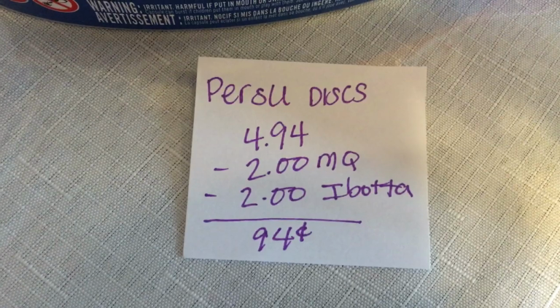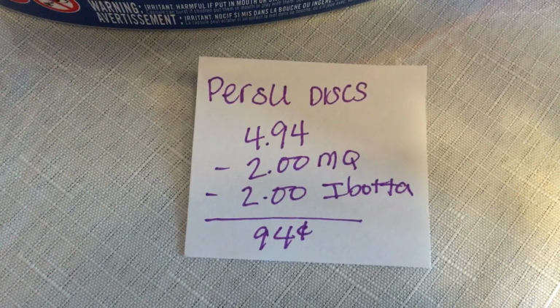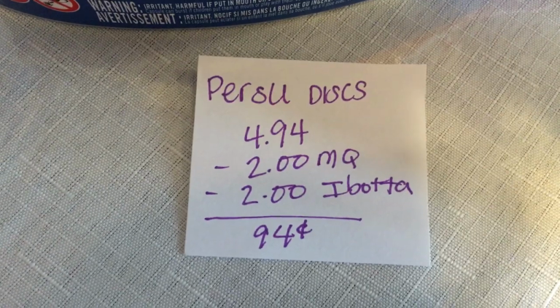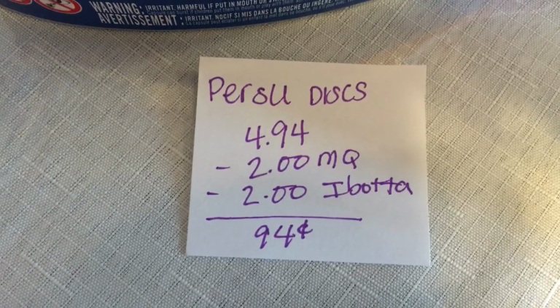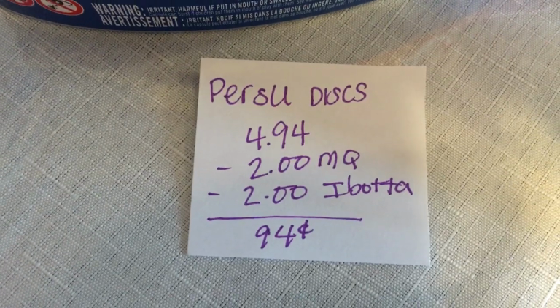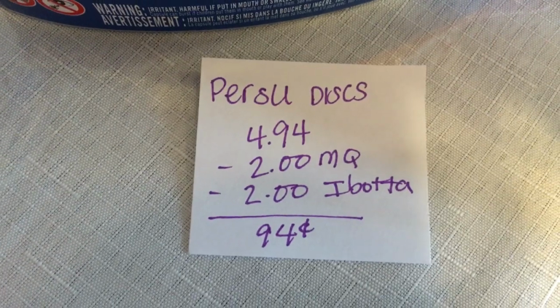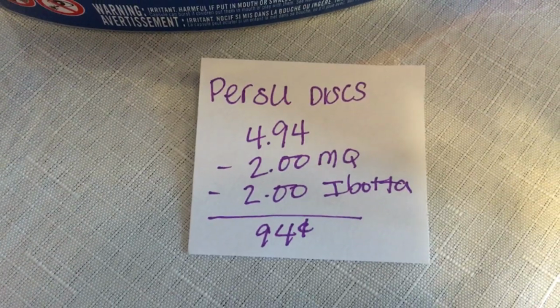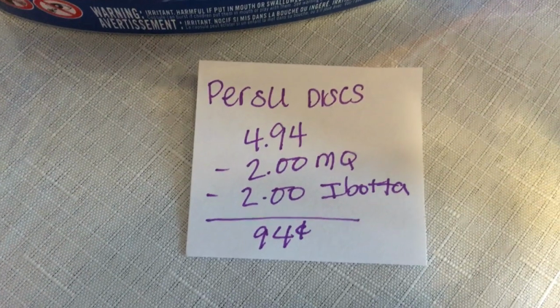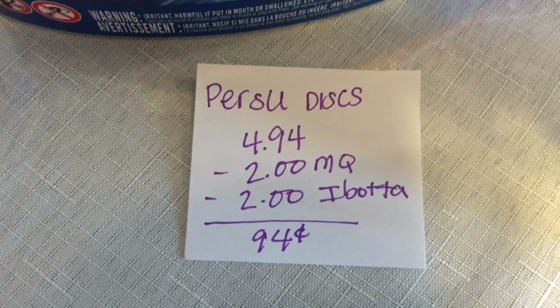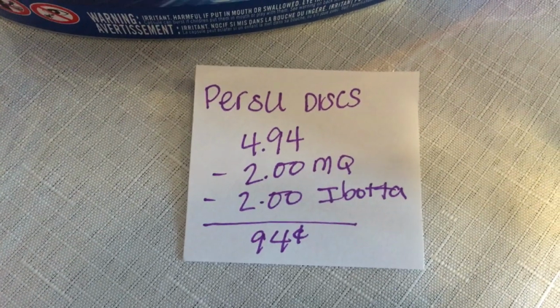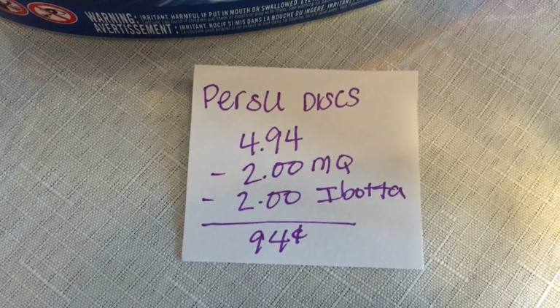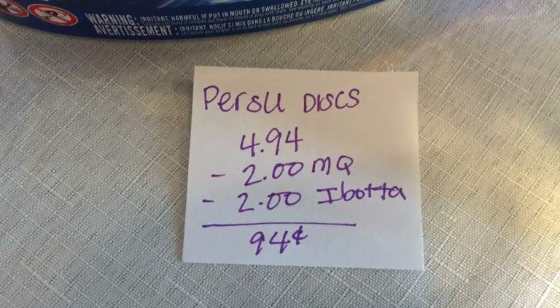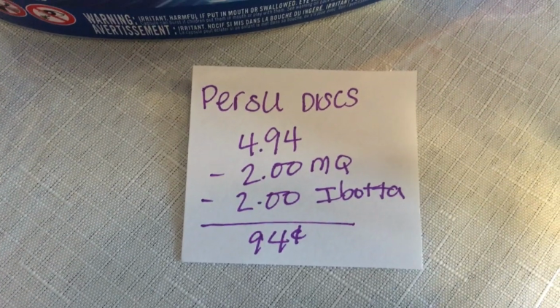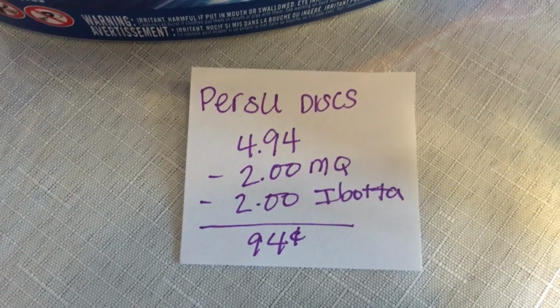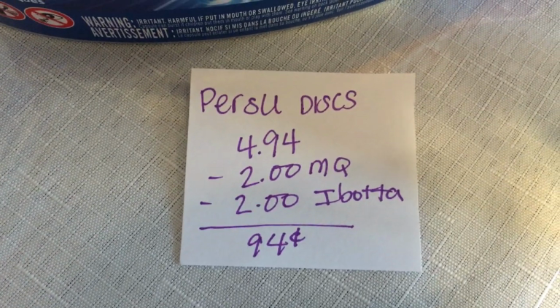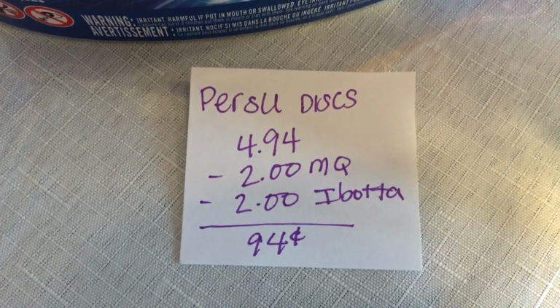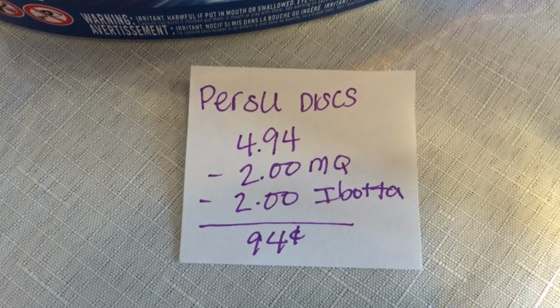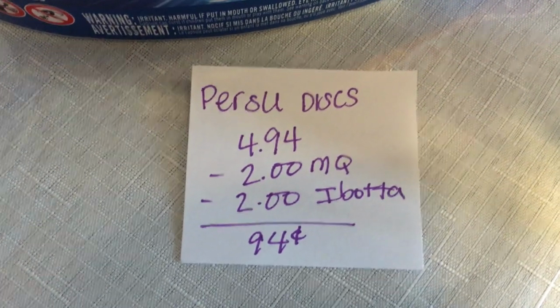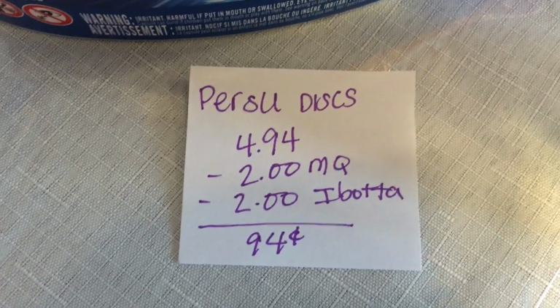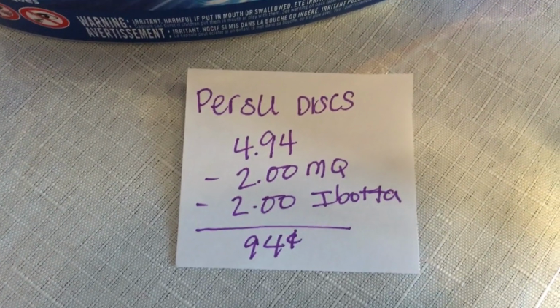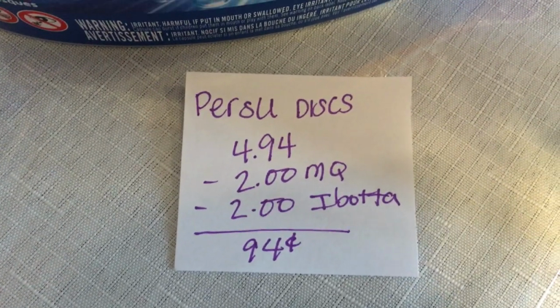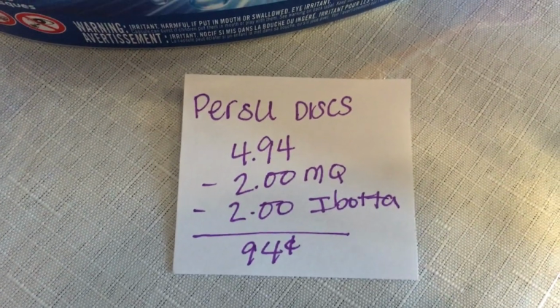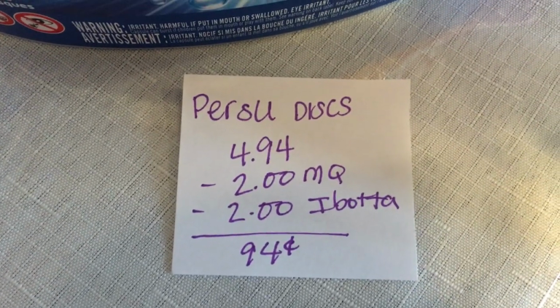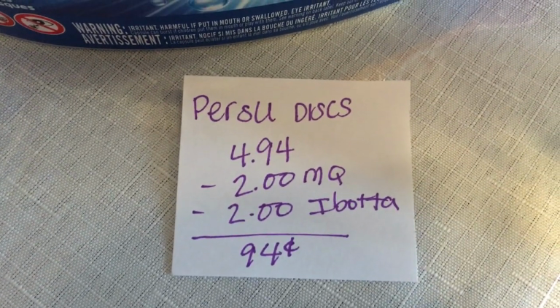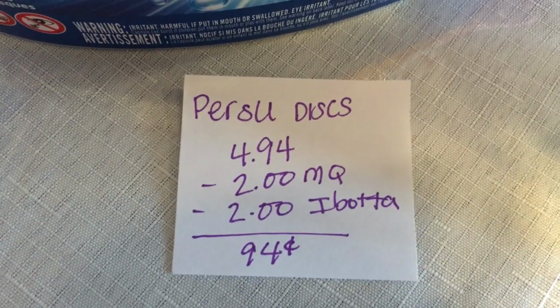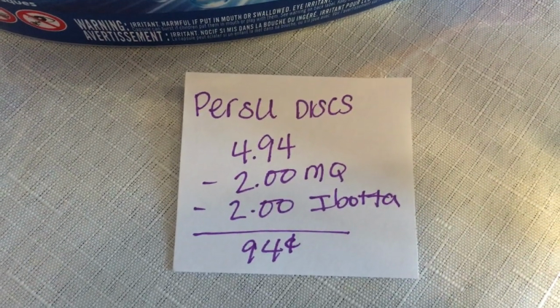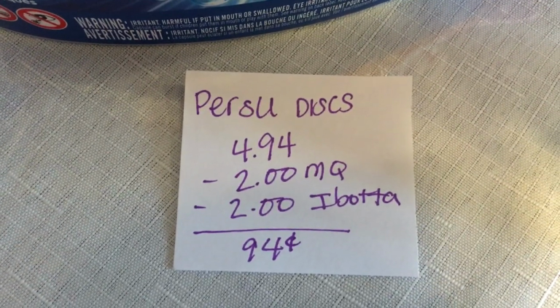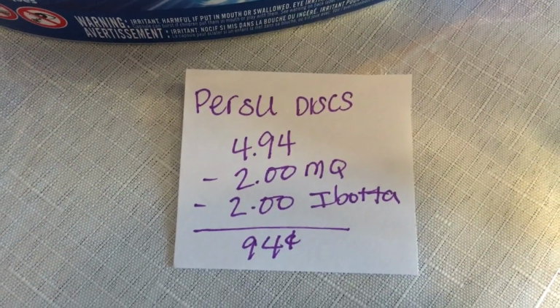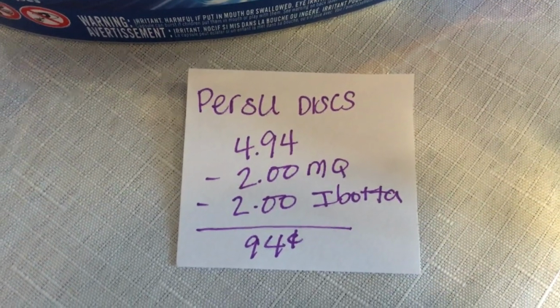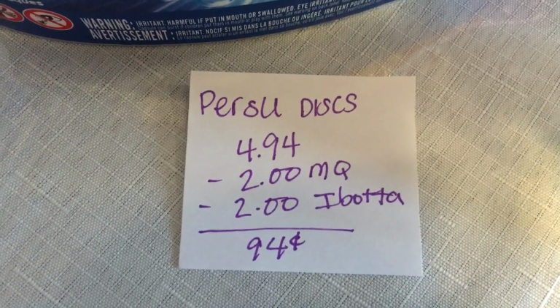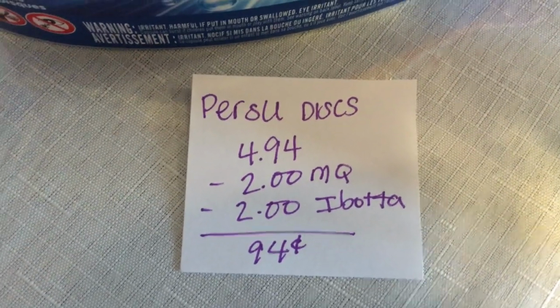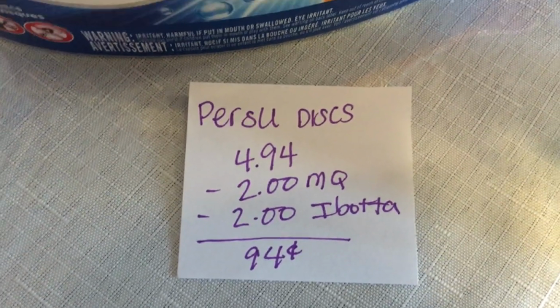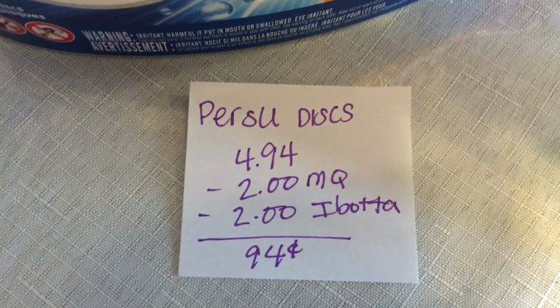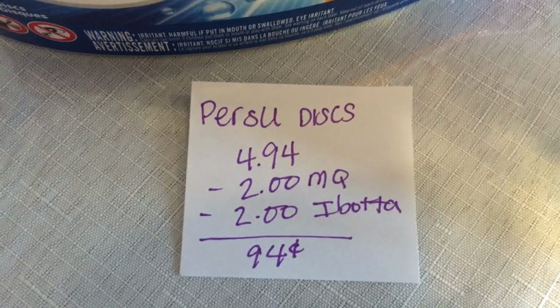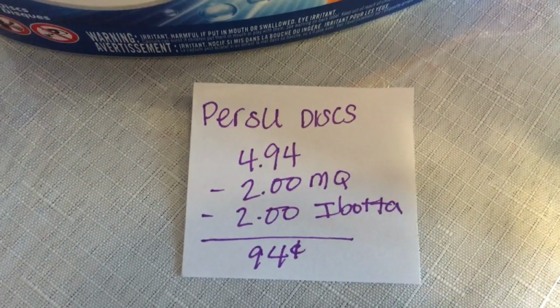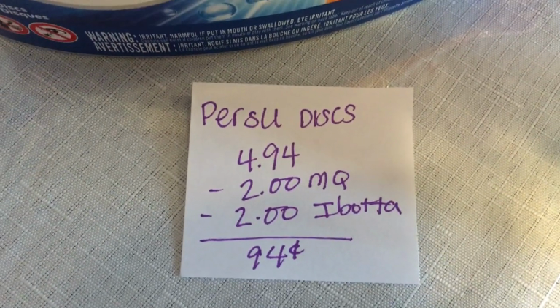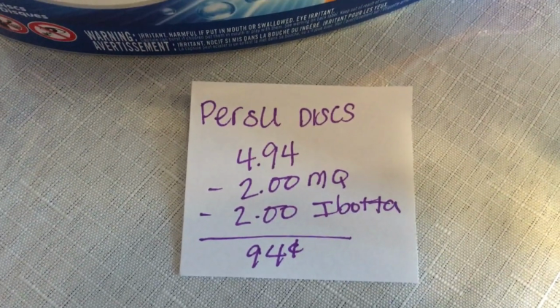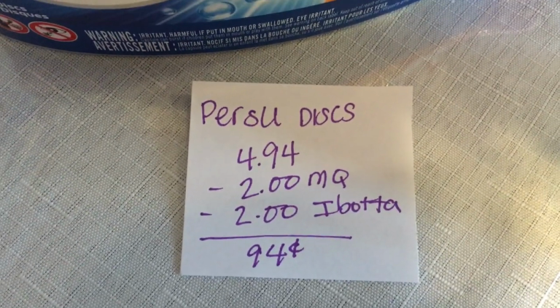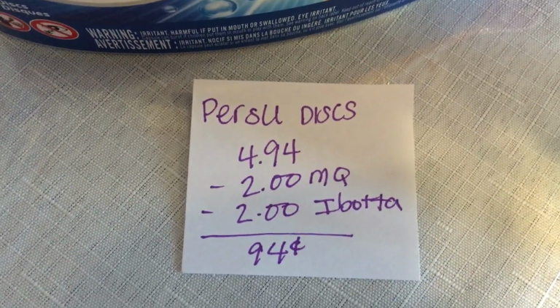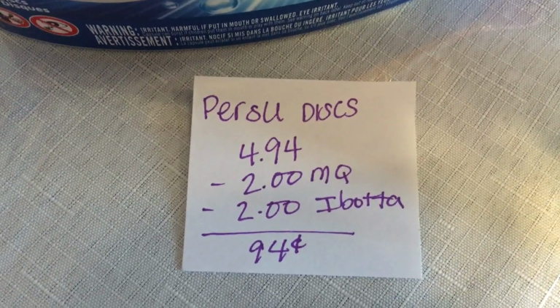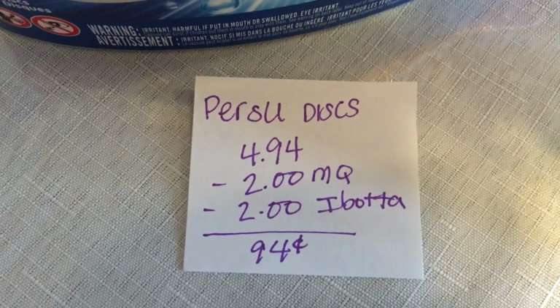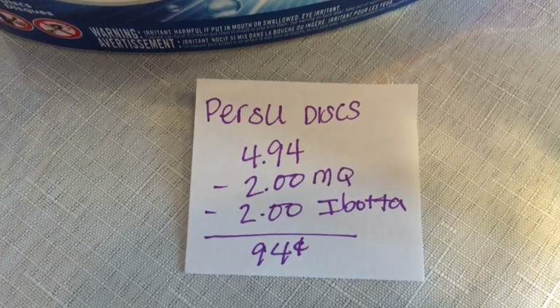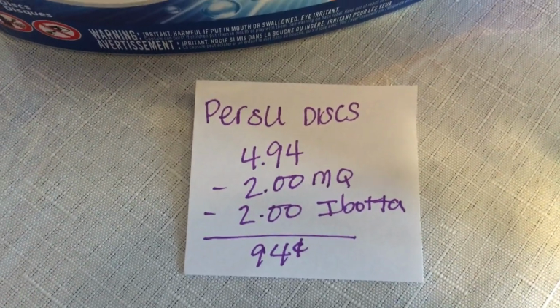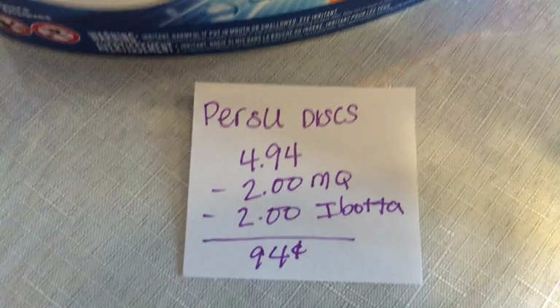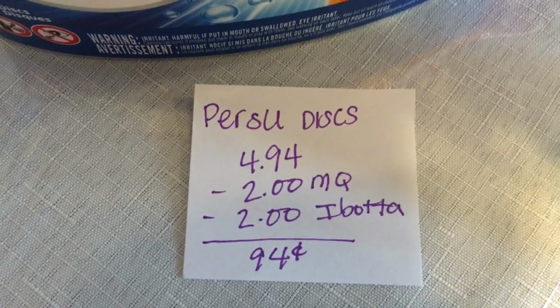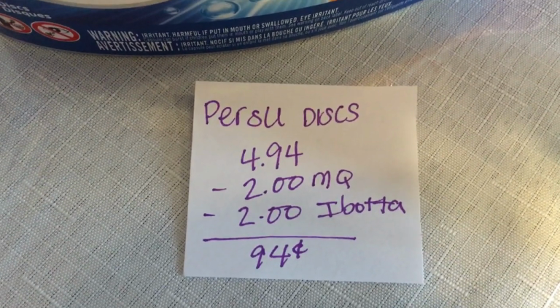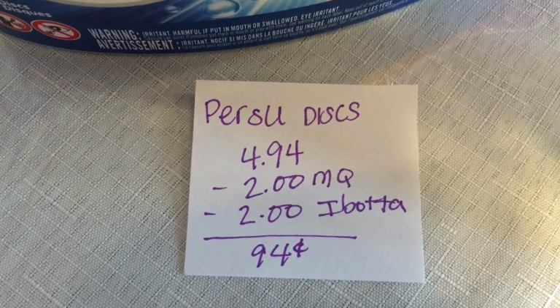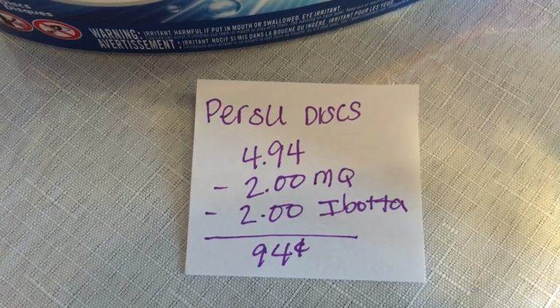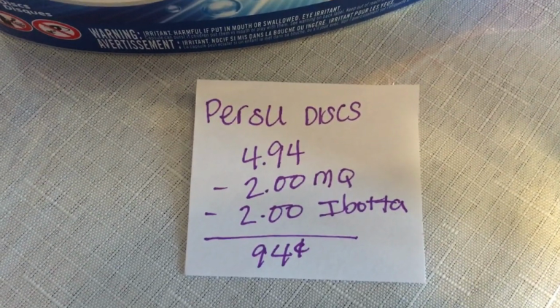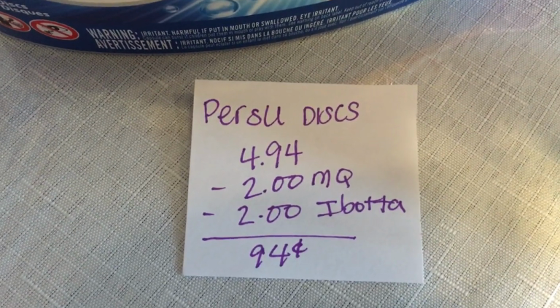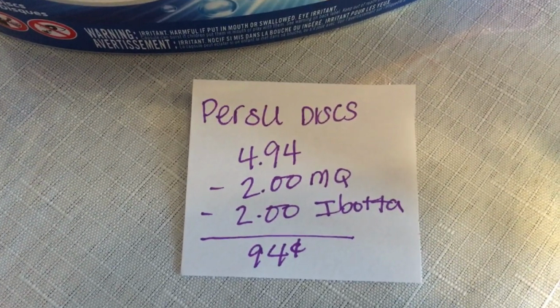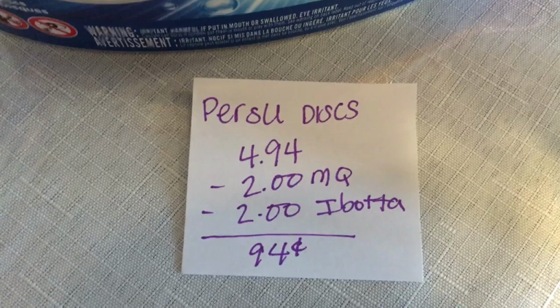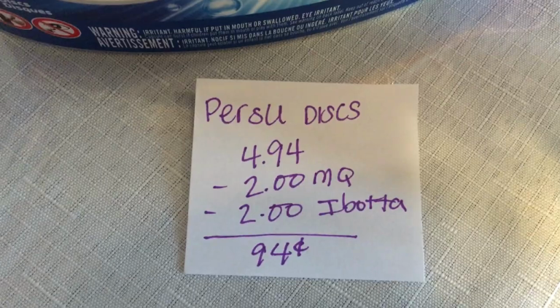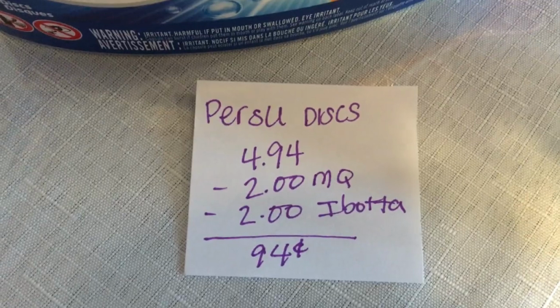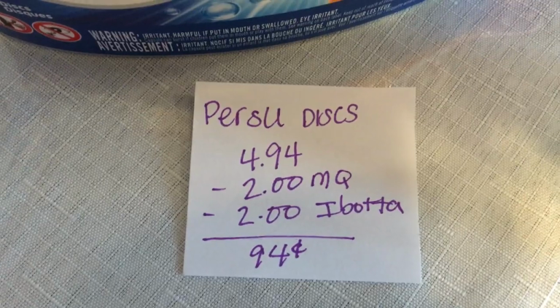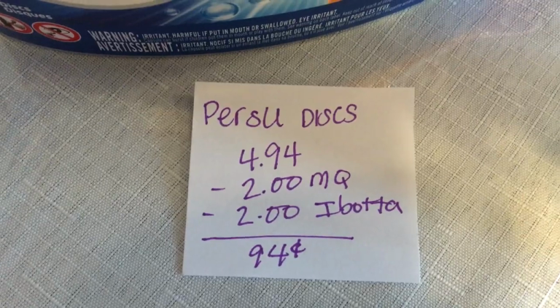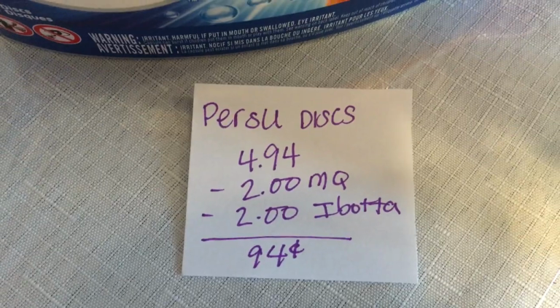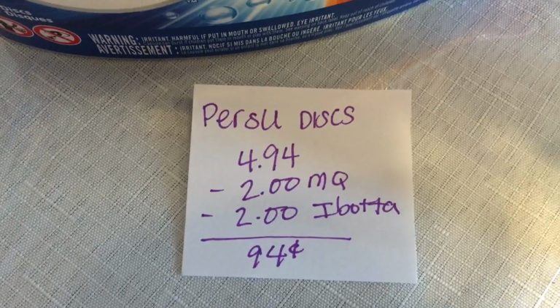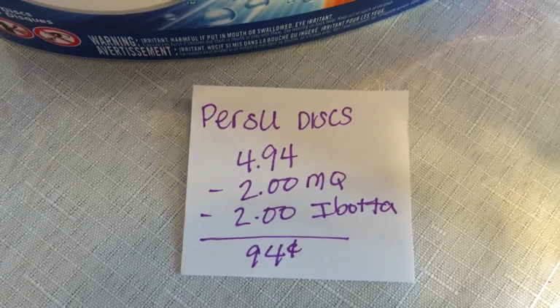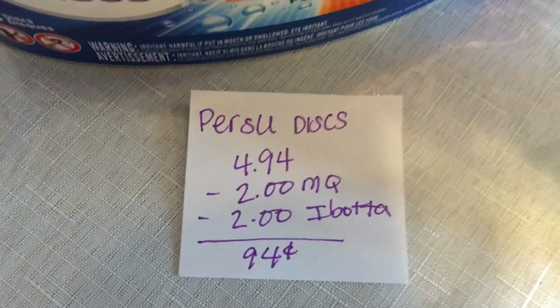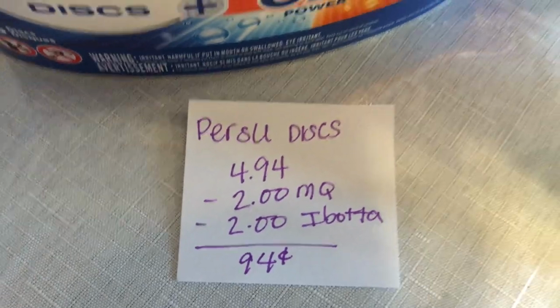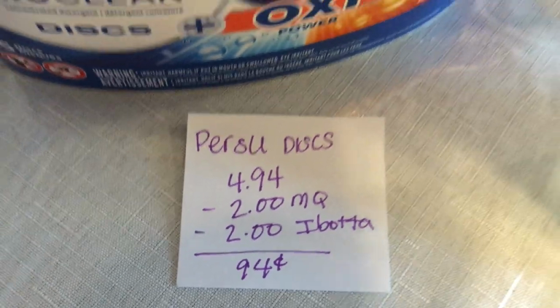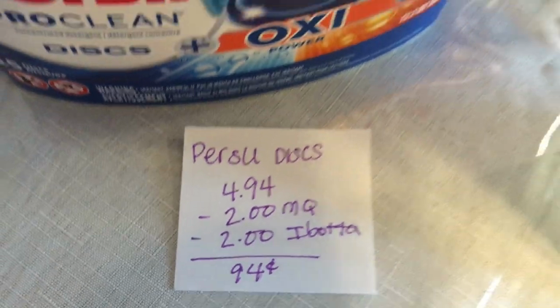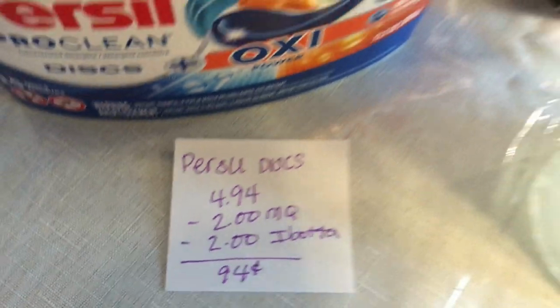The personal discs are $4.94. There's a $2 manufacturer coupon found in an insert and there's a $2 Ibotta rebate, making it just 94 cents.